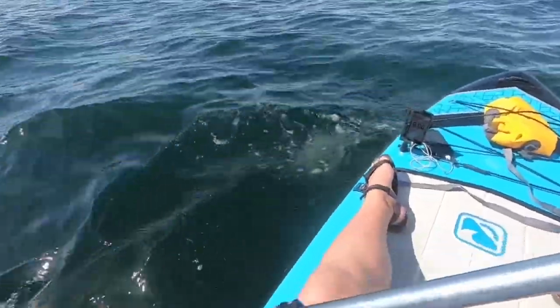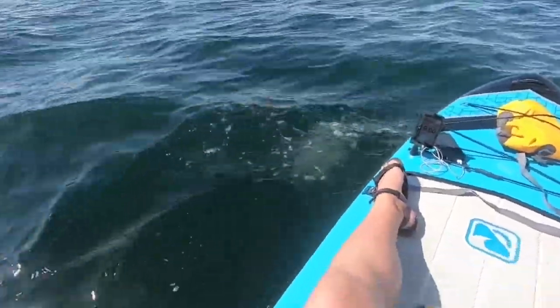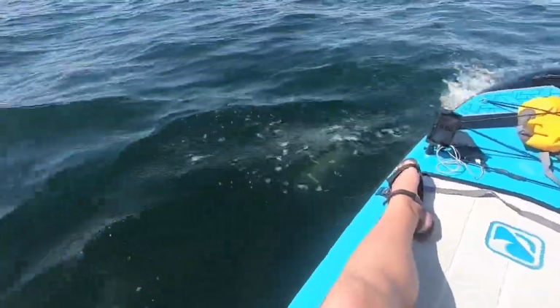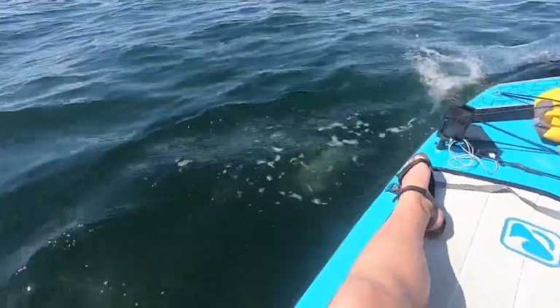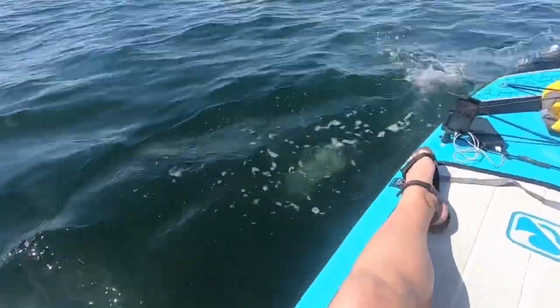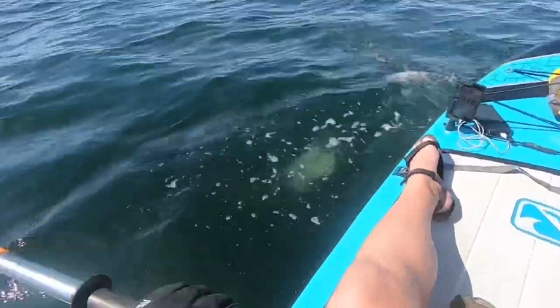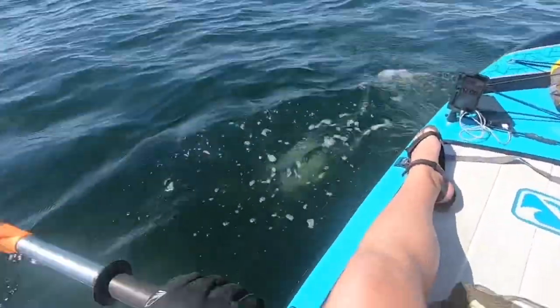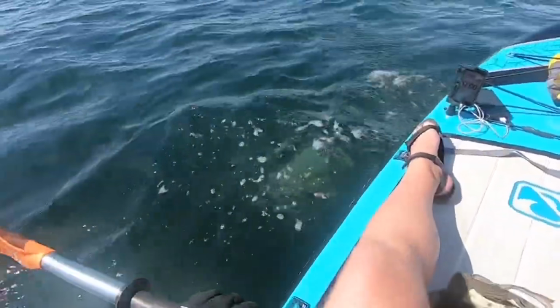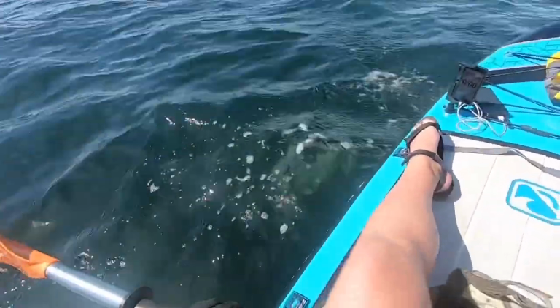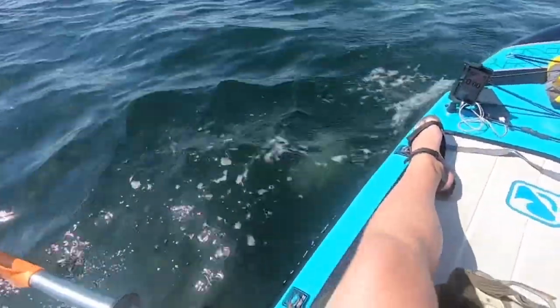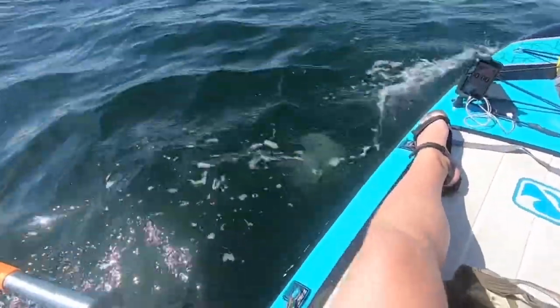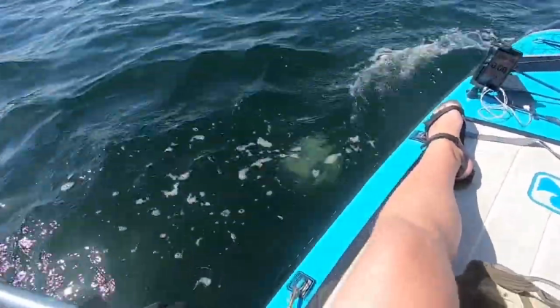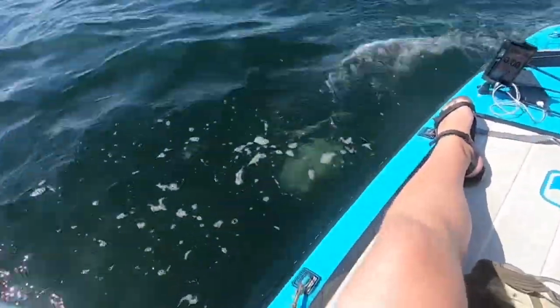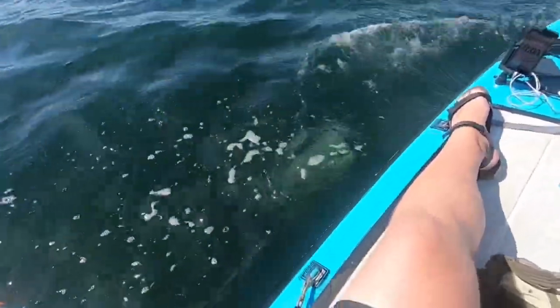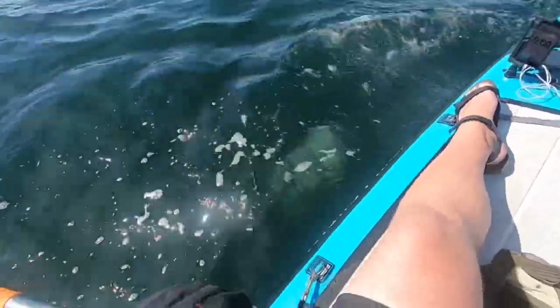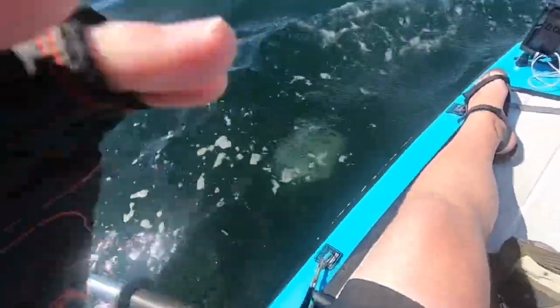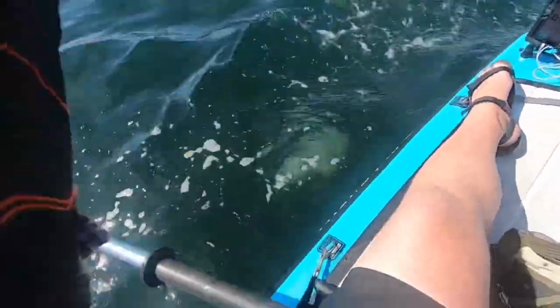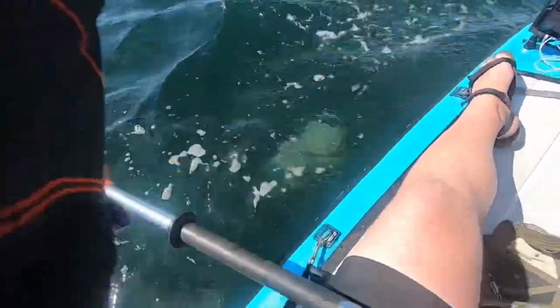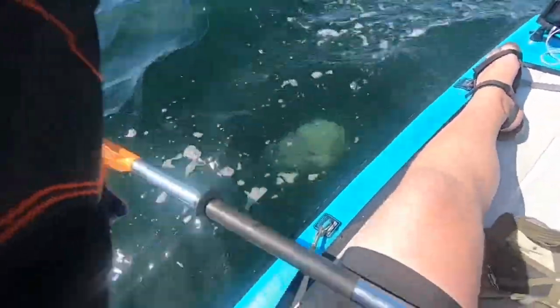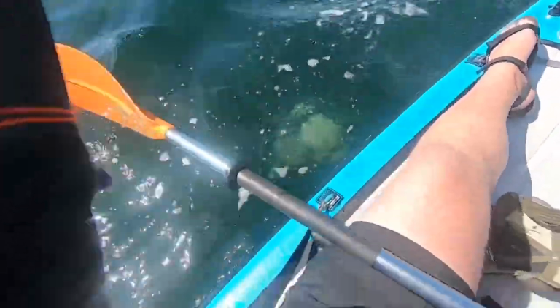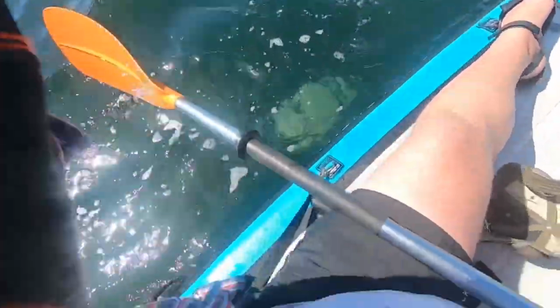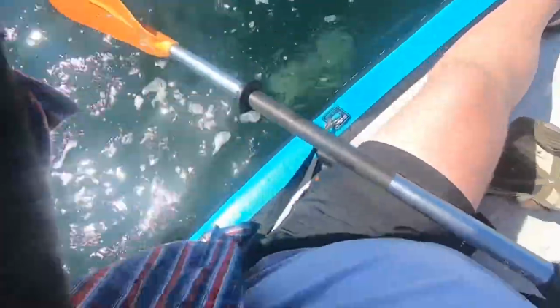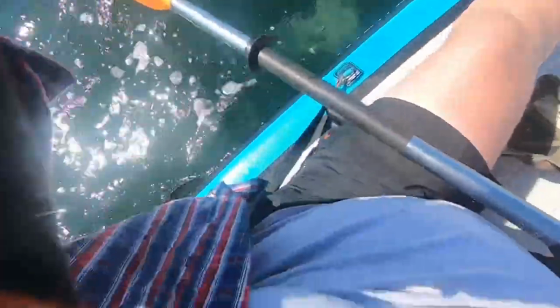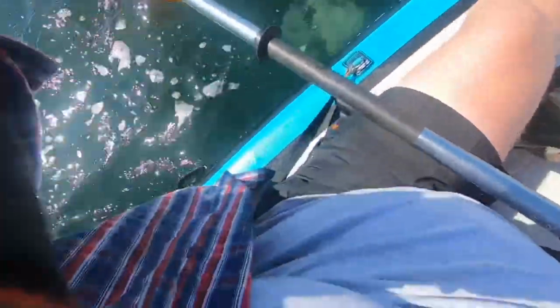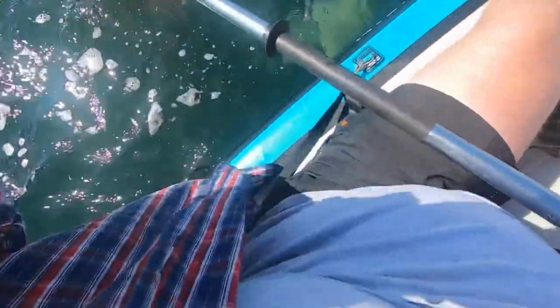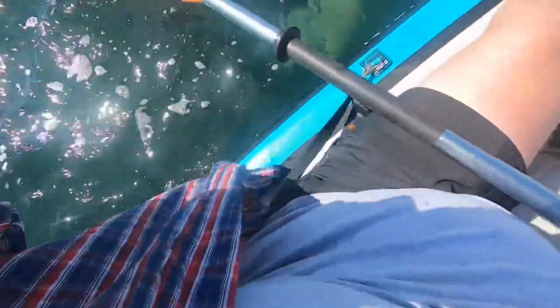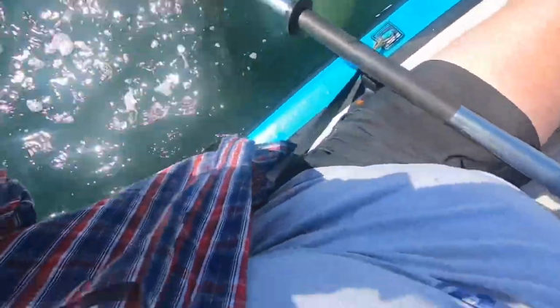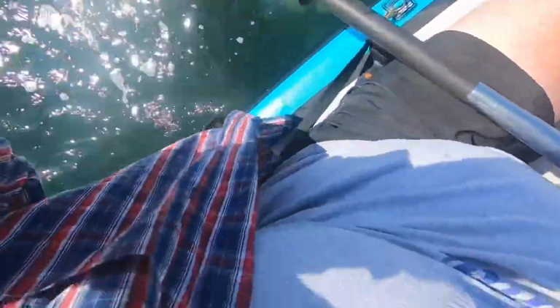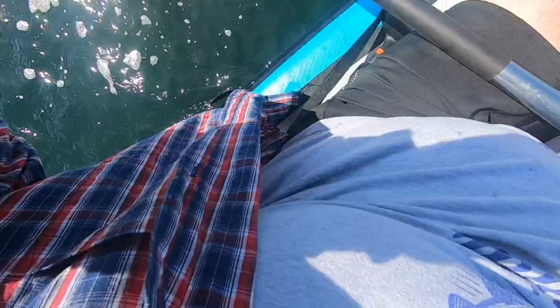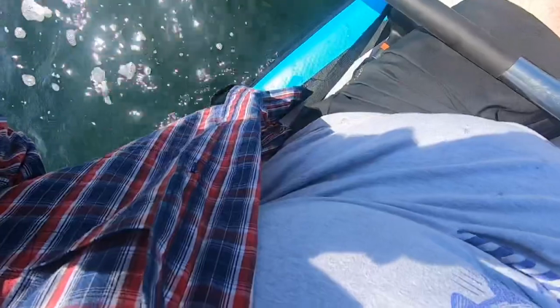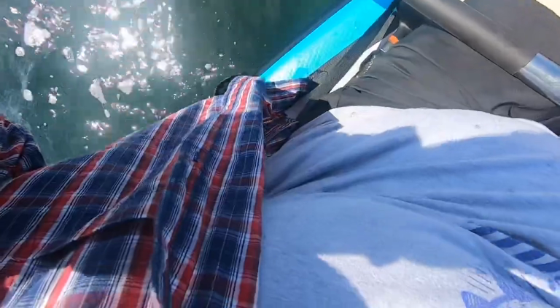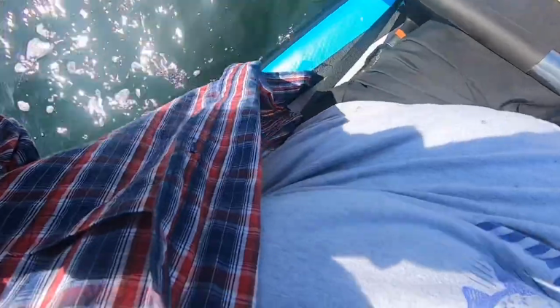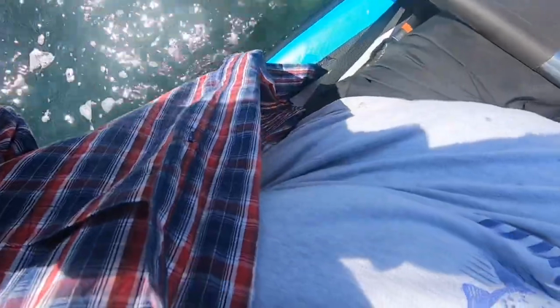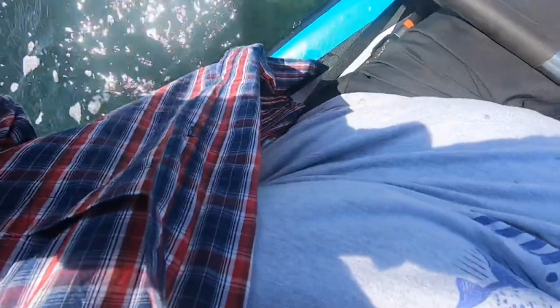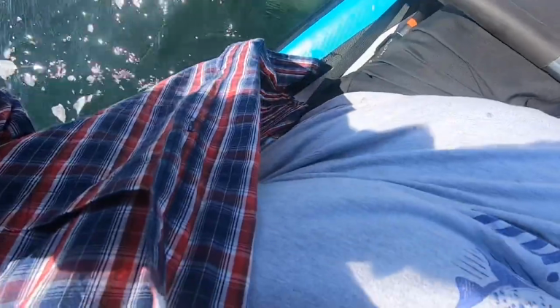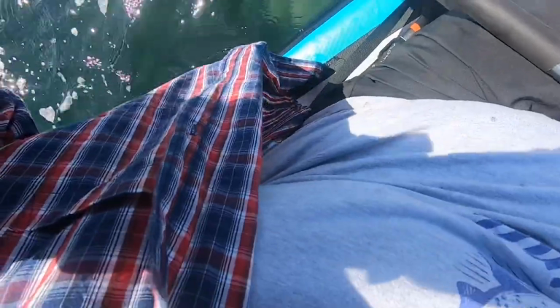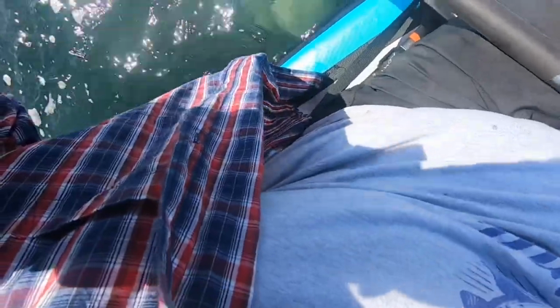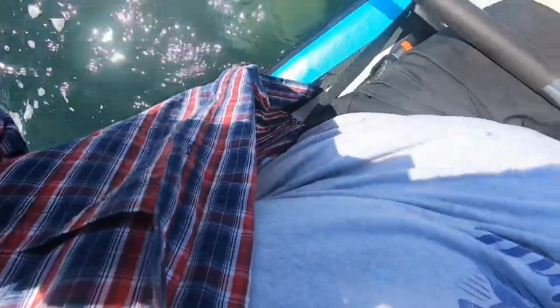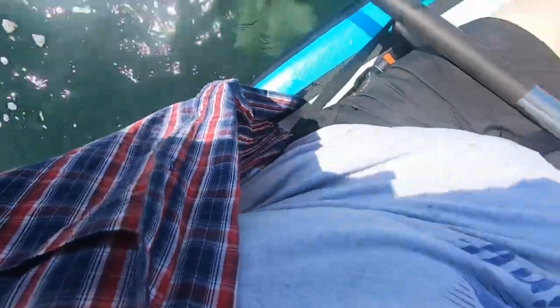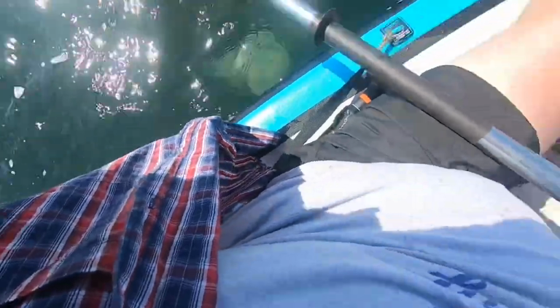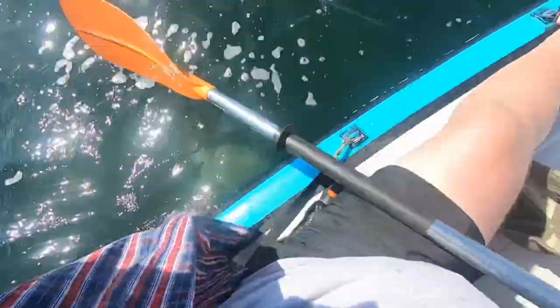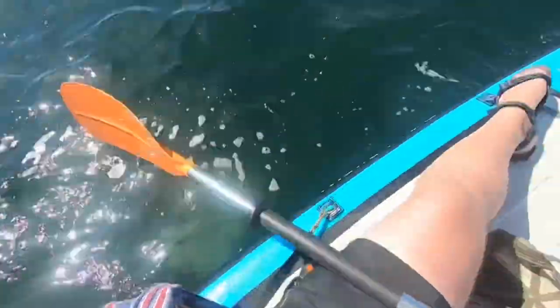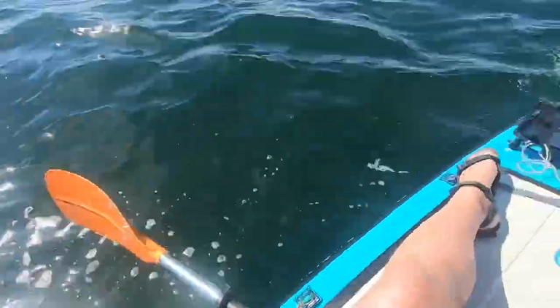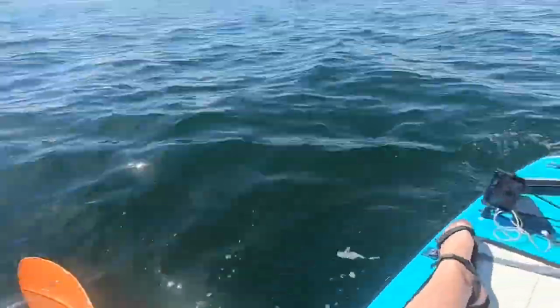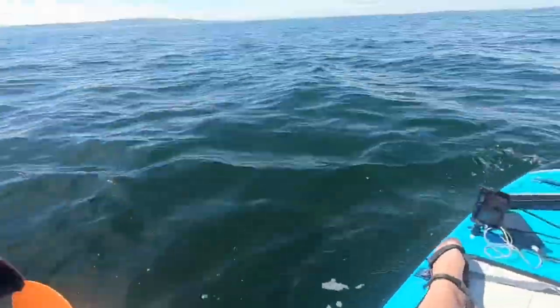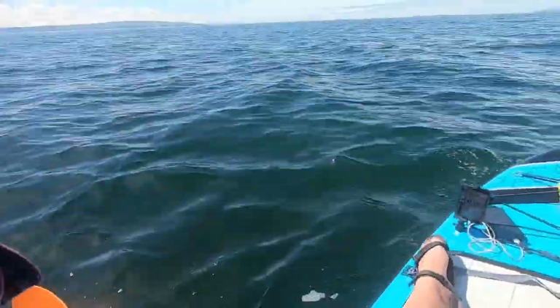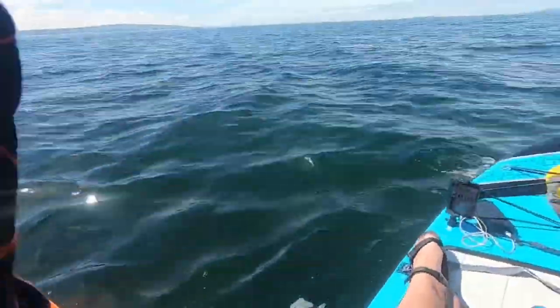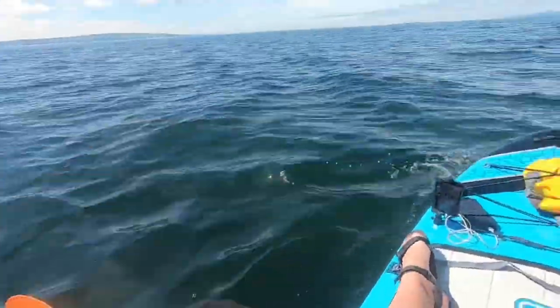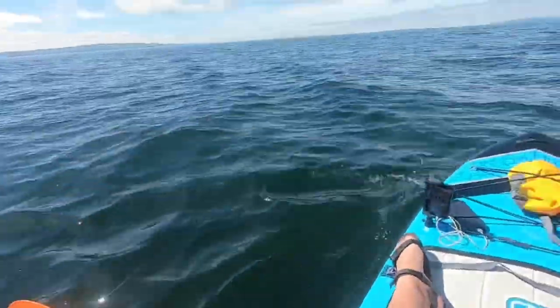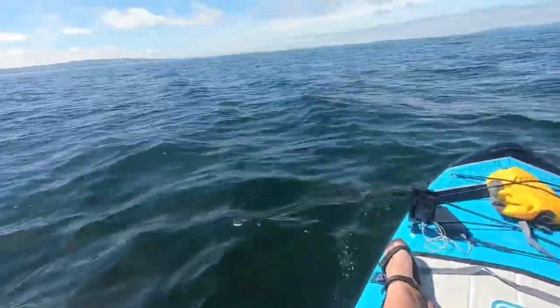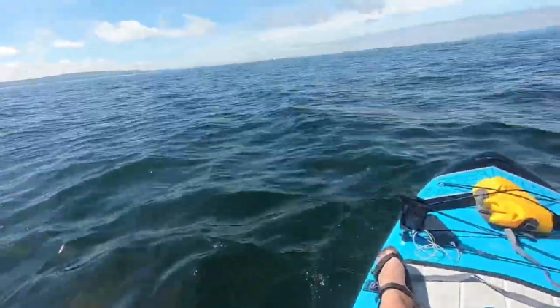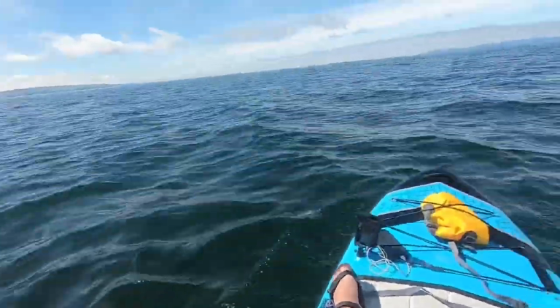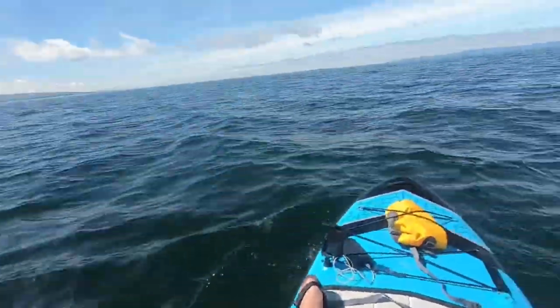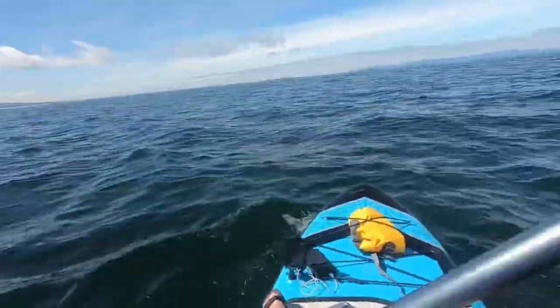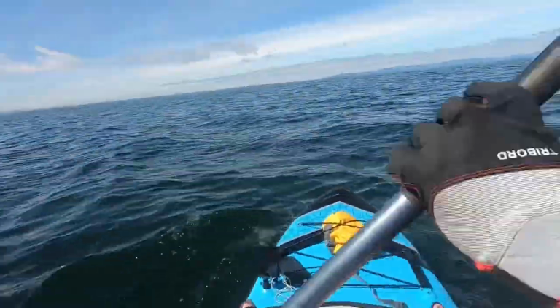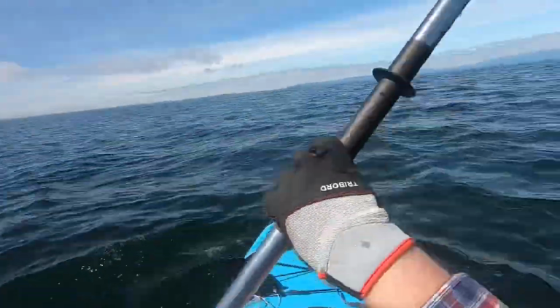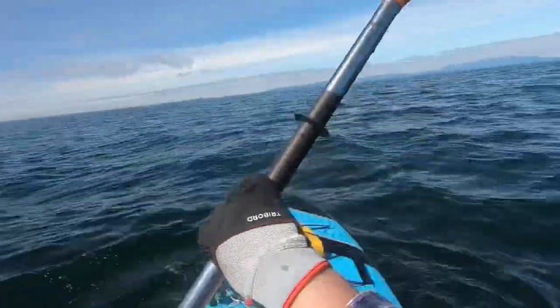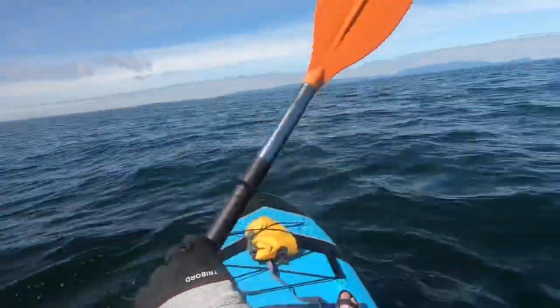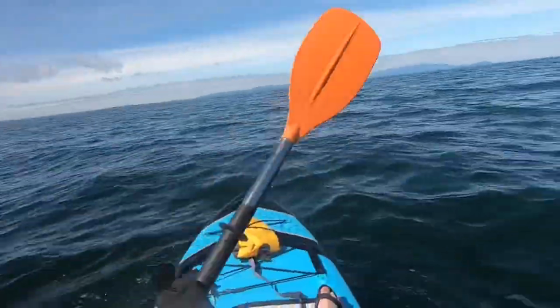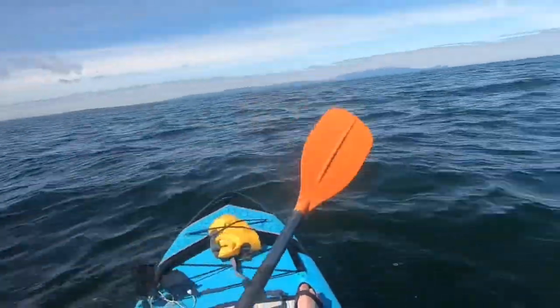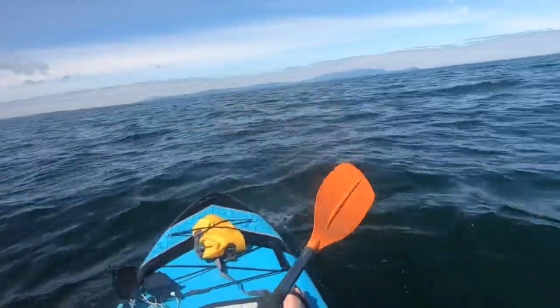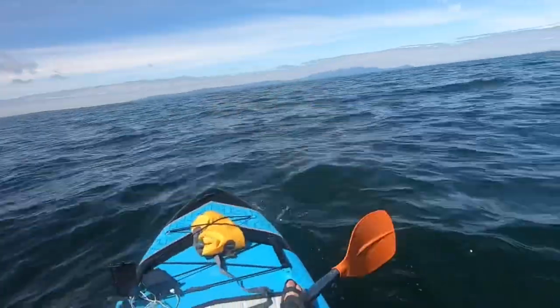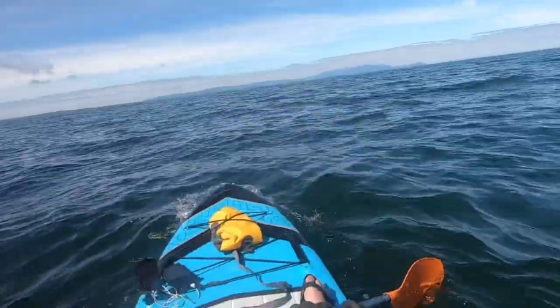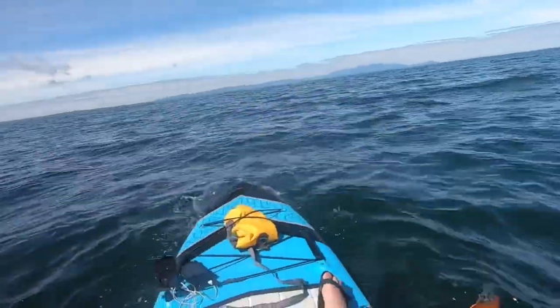This white mark you can see in the water here is a barrel jellyfish. They're pretty common in the Firth of Clyde during this time of the year, which is July.